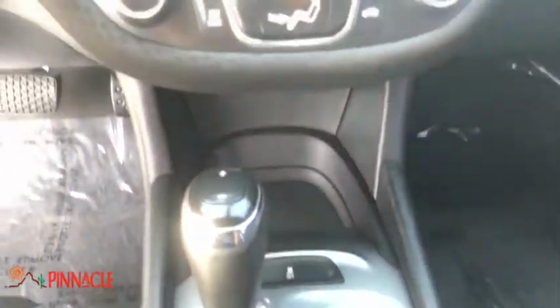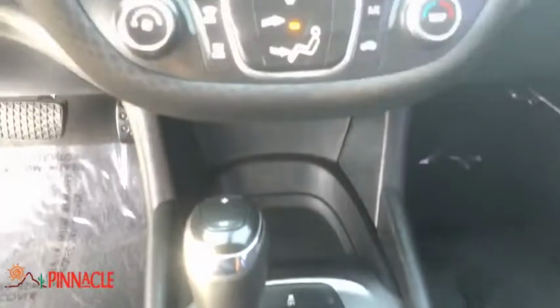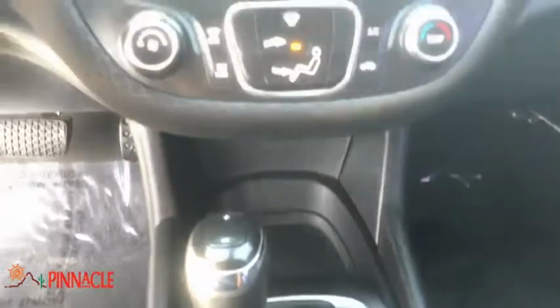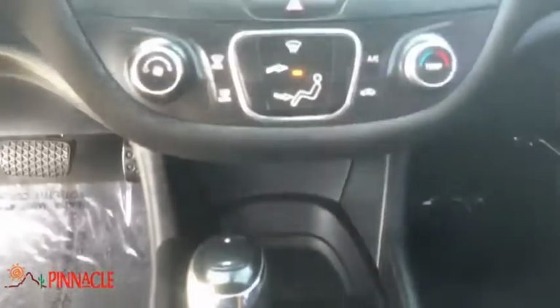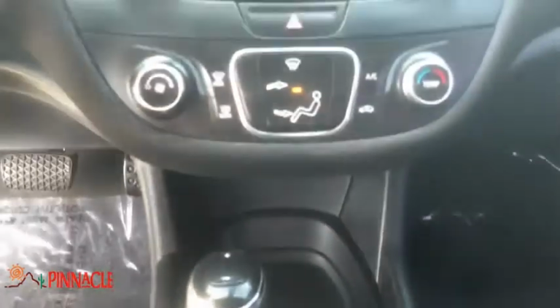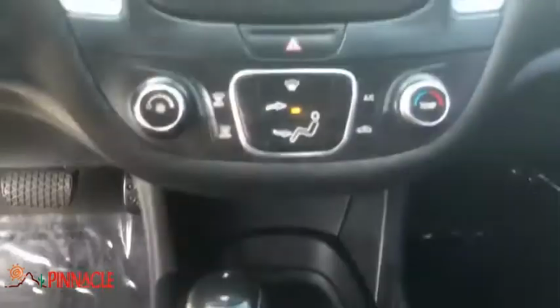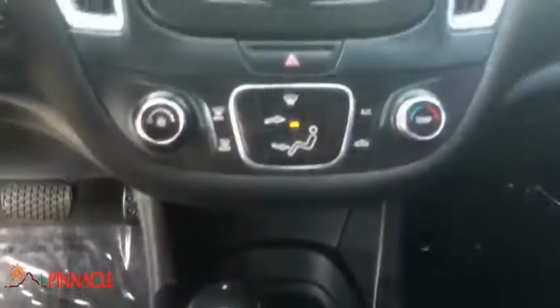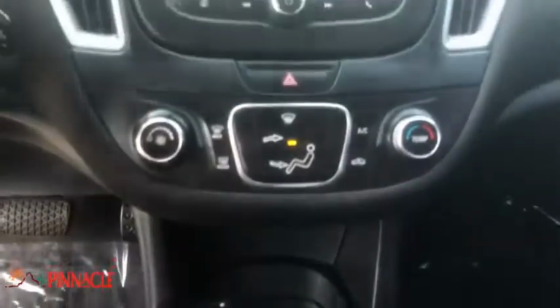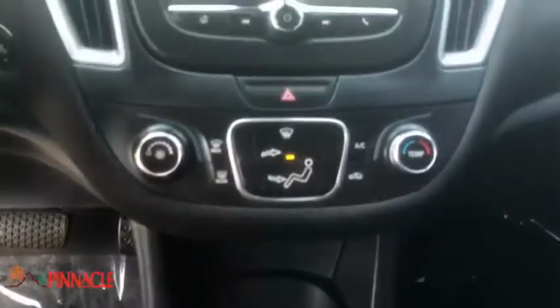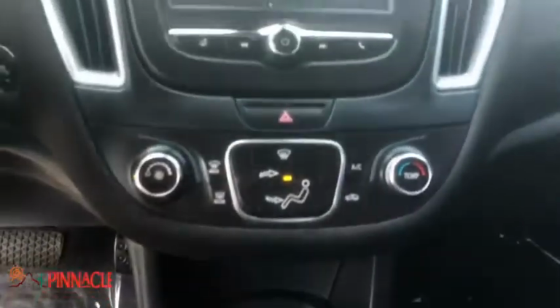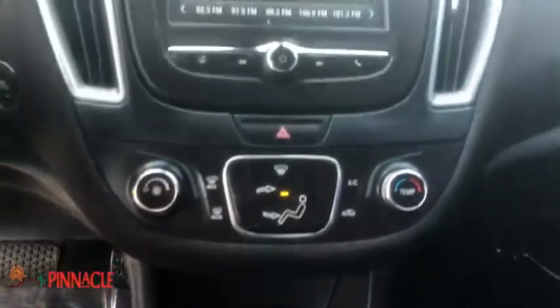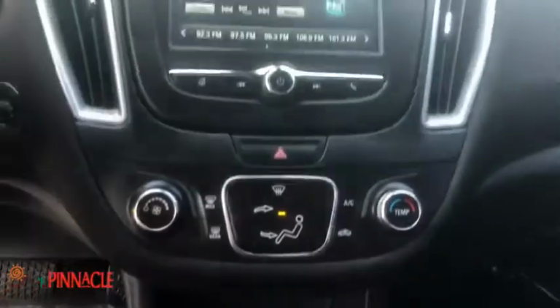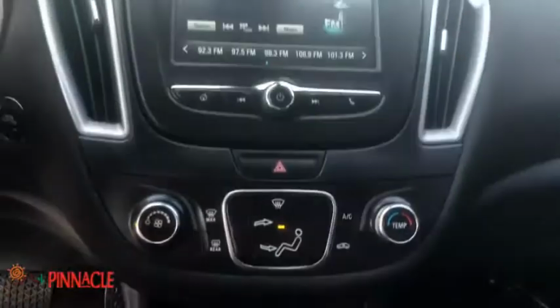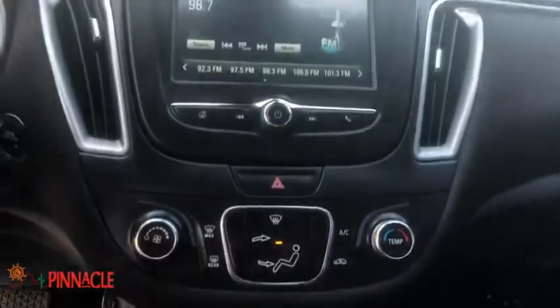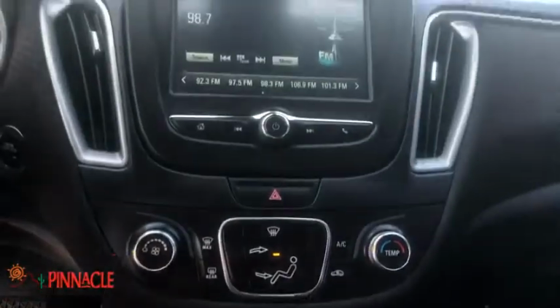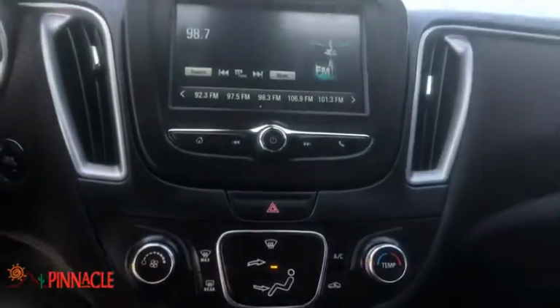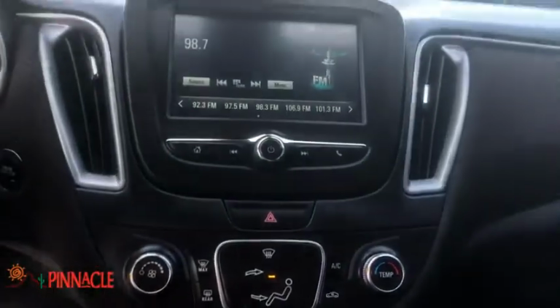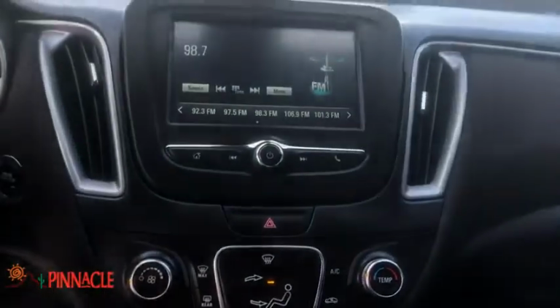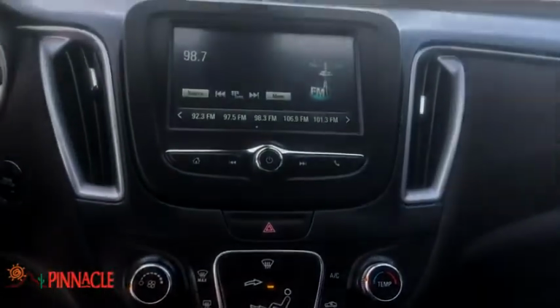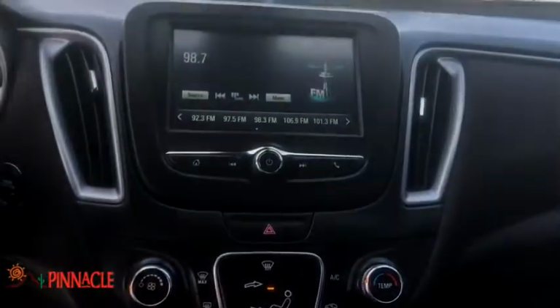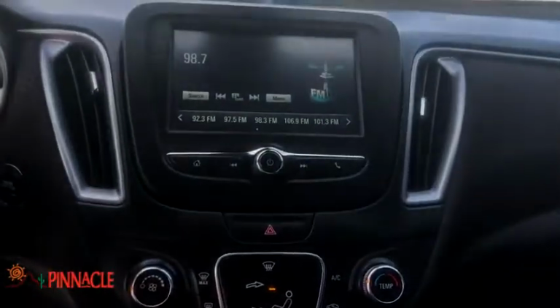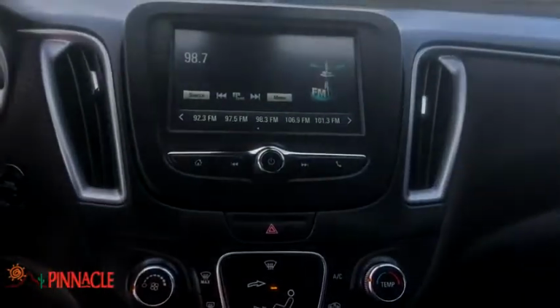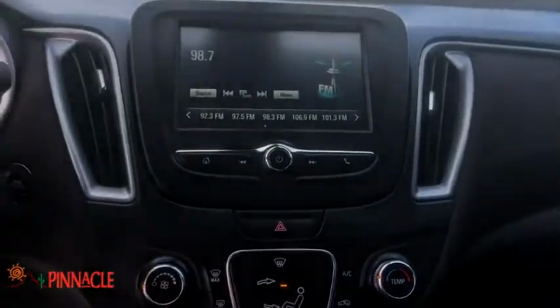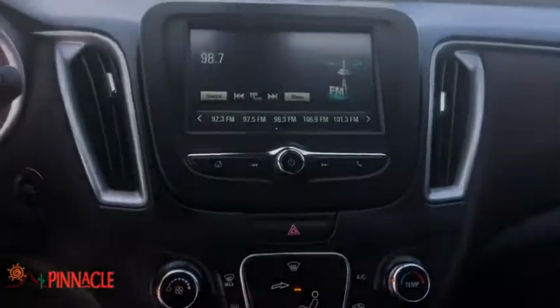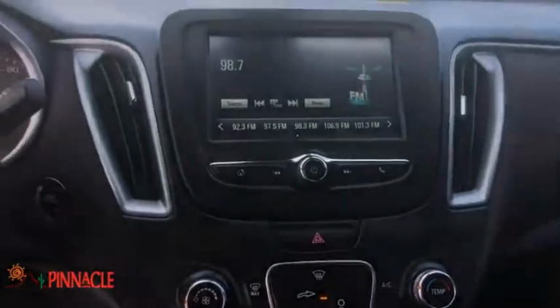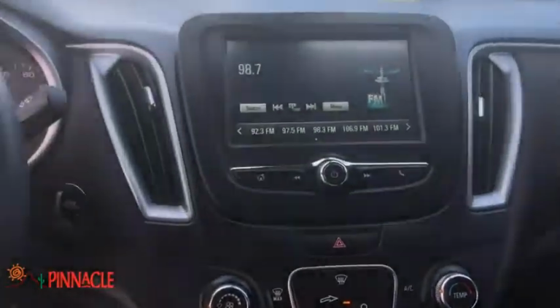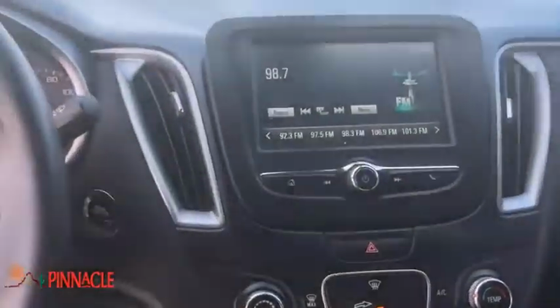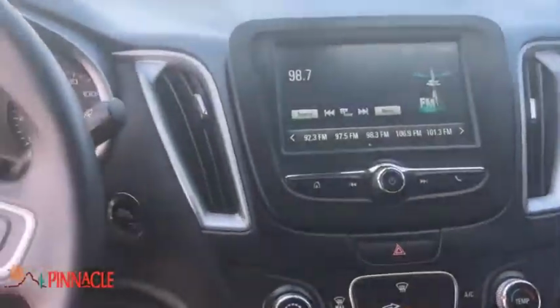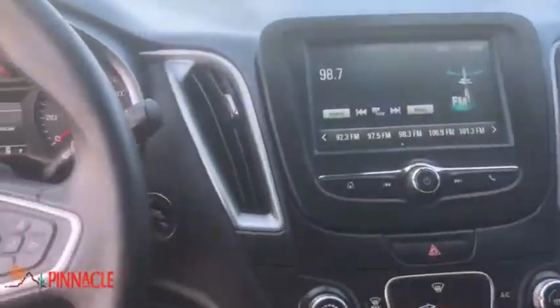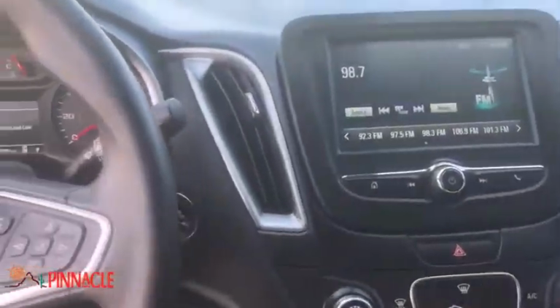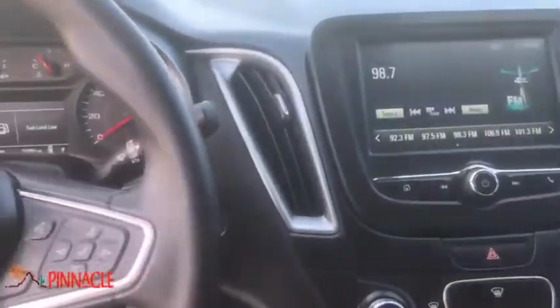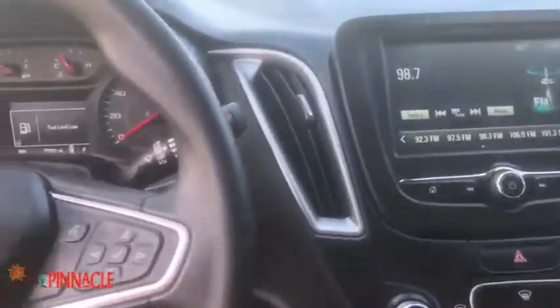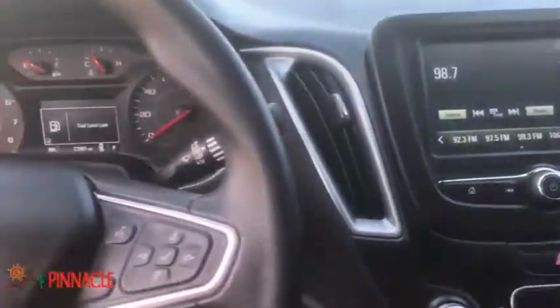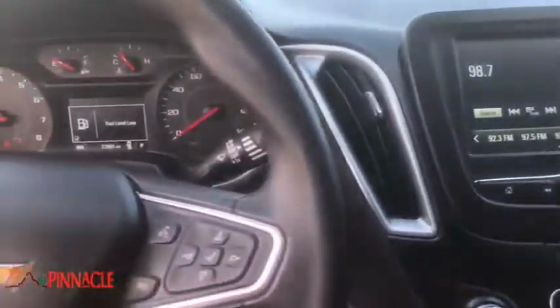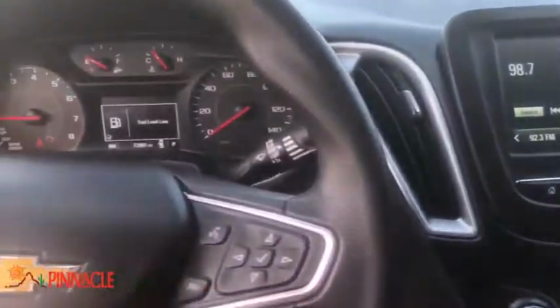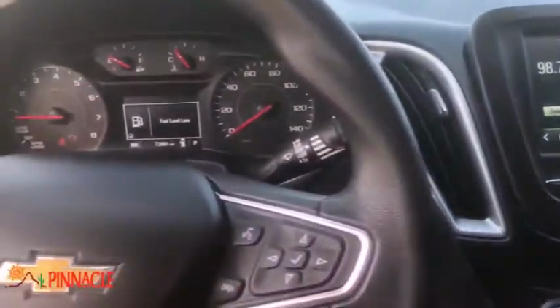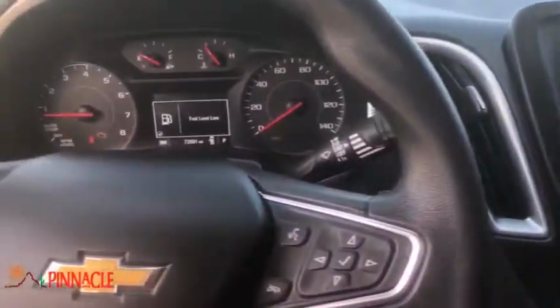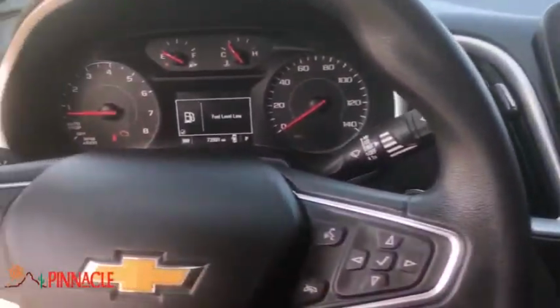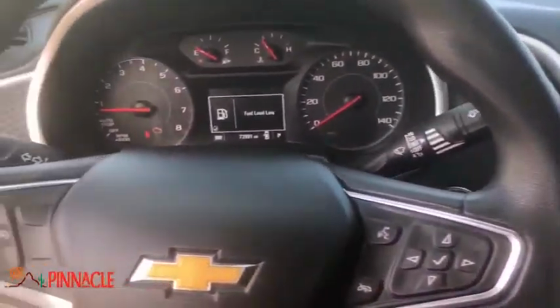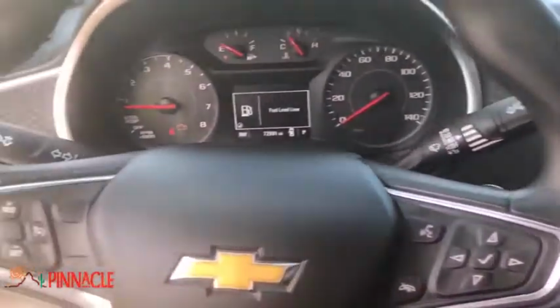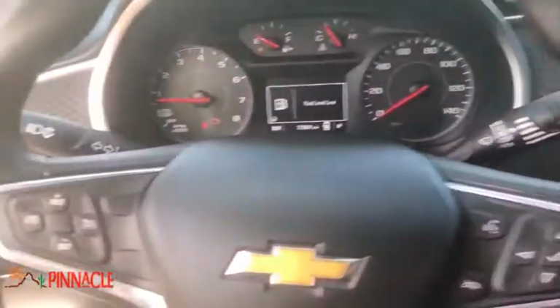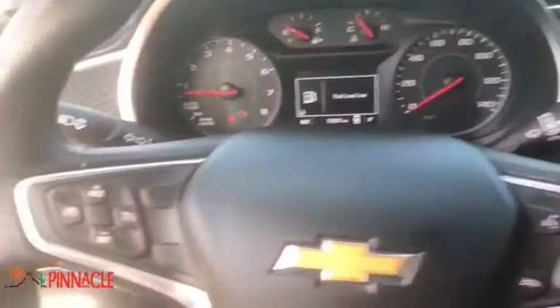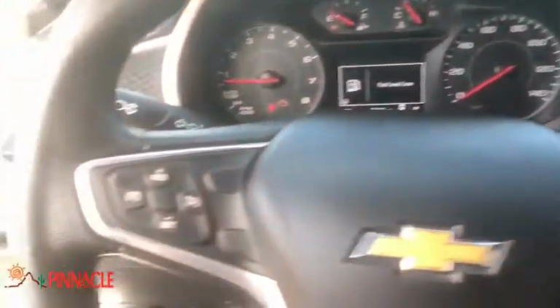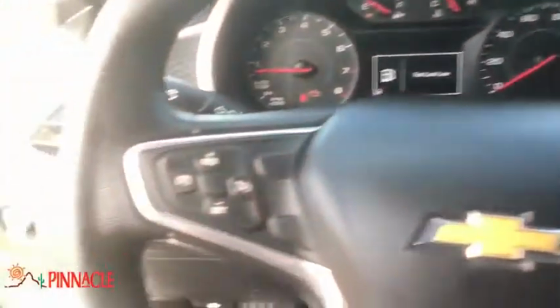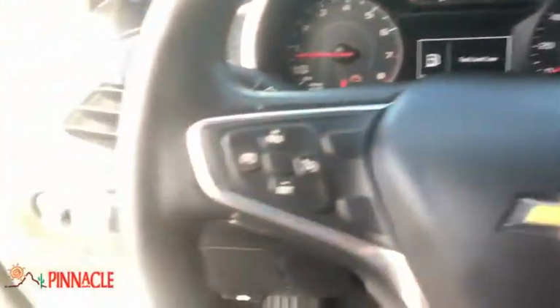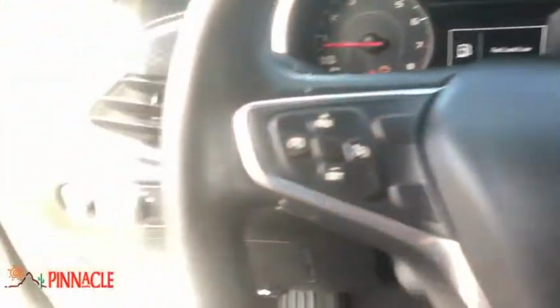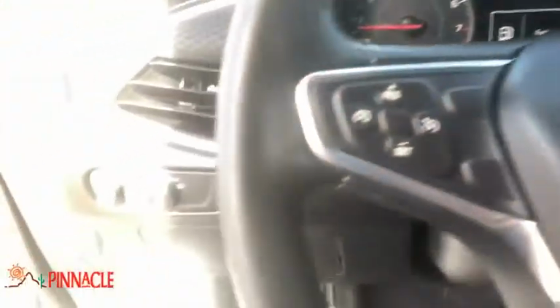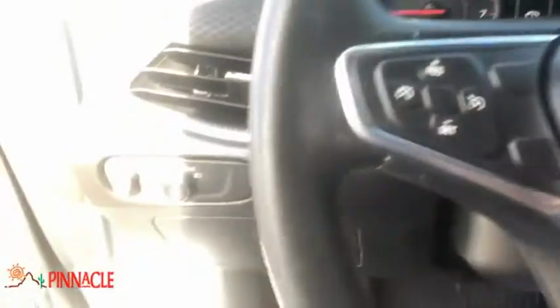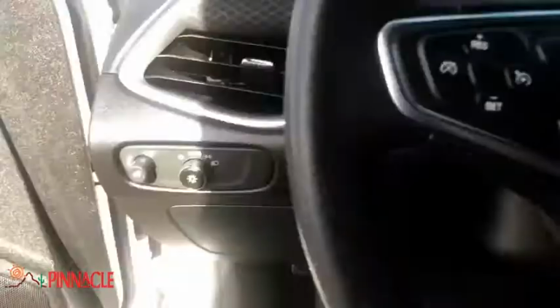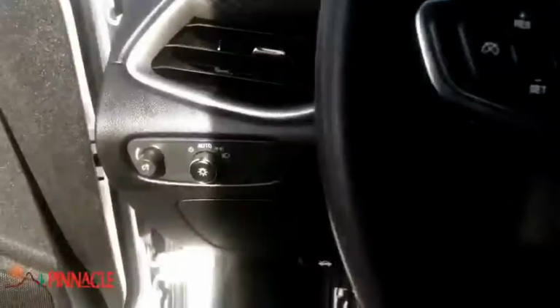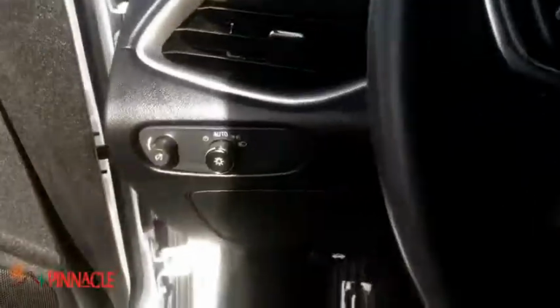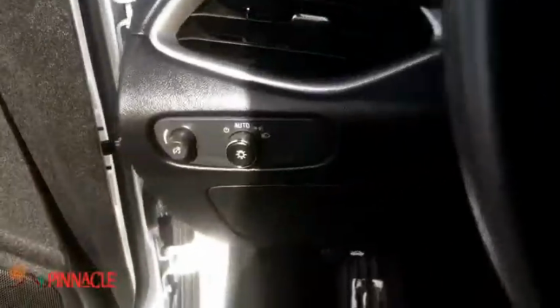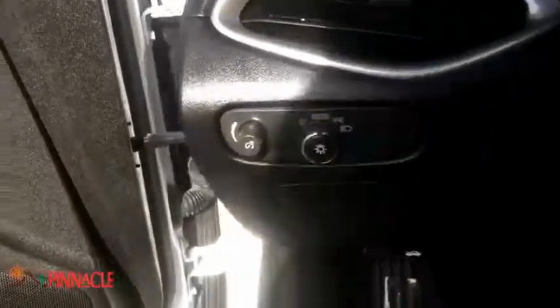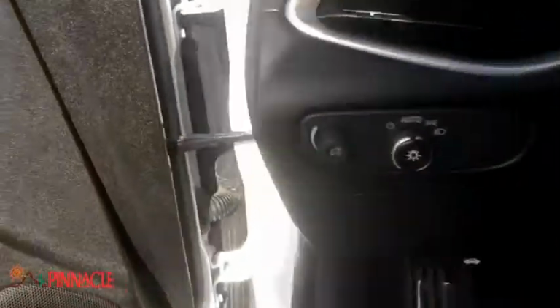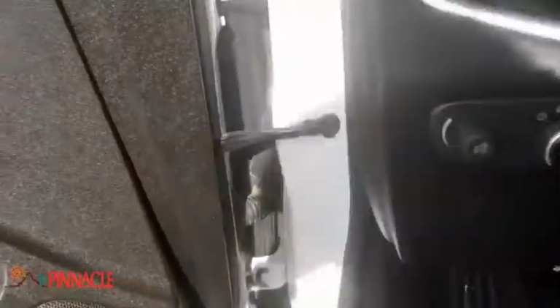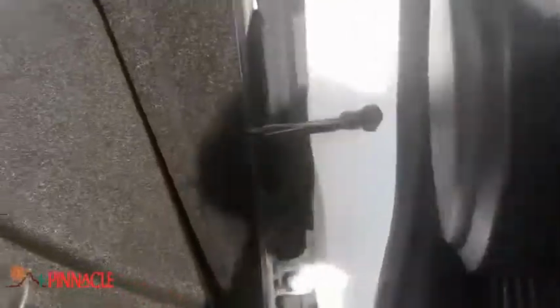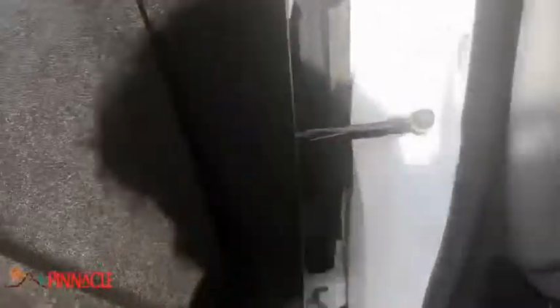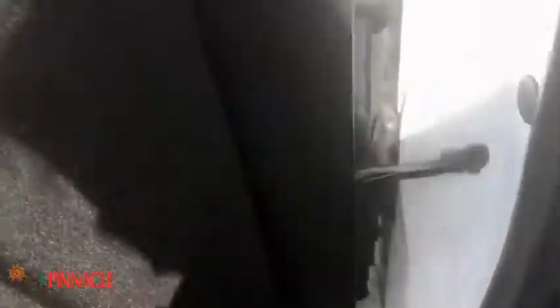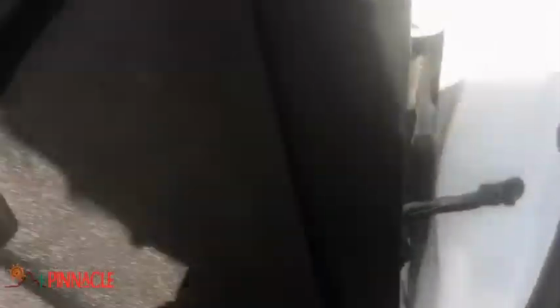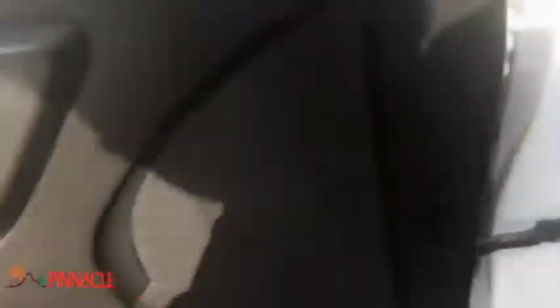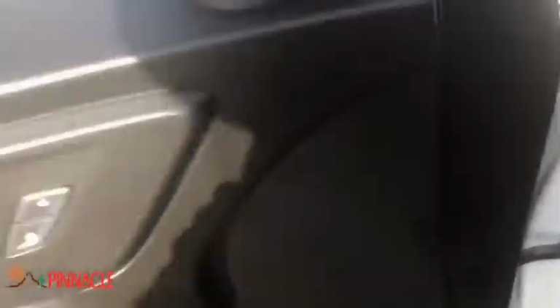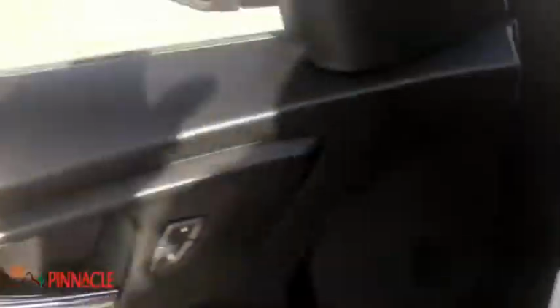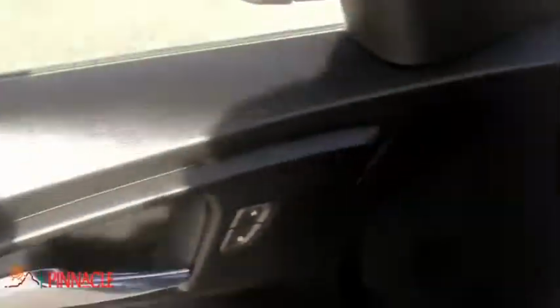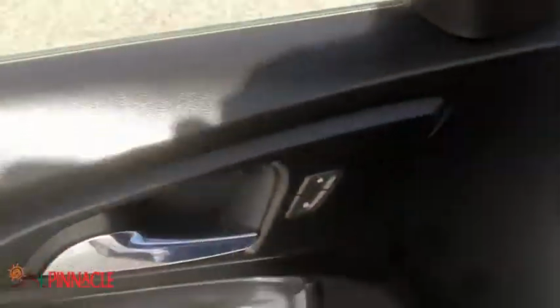This isn't just a vehicle, it's an experience. So stop in for a test drive today. Nobody tops a Pinnacle deal. Nobody.